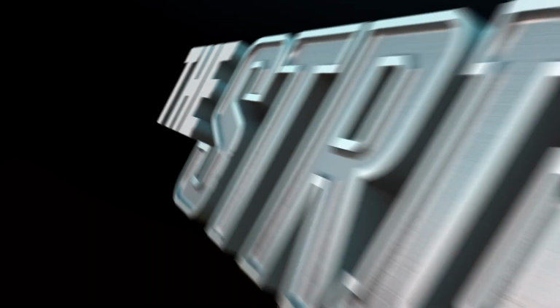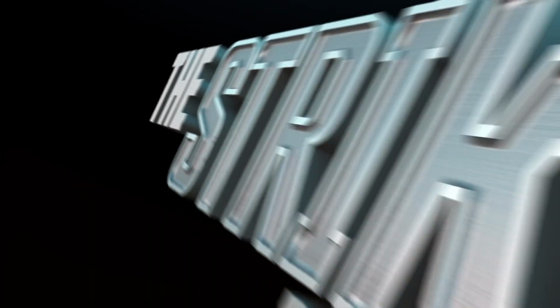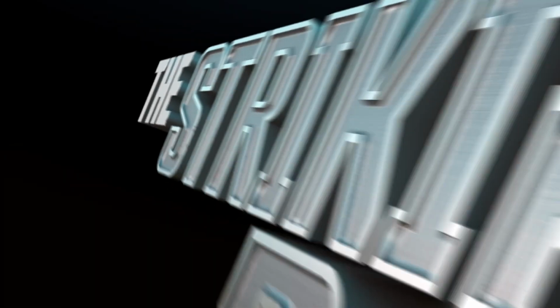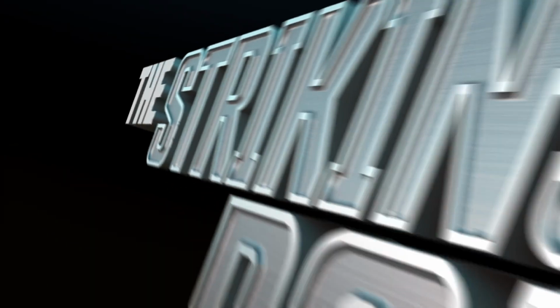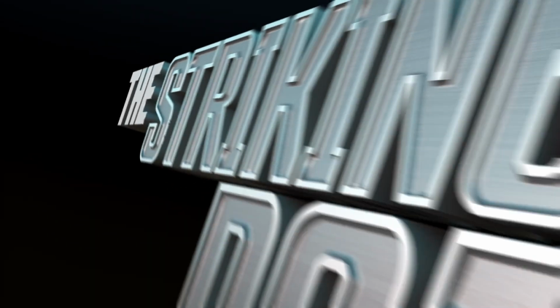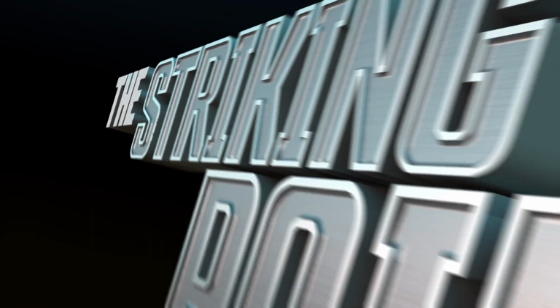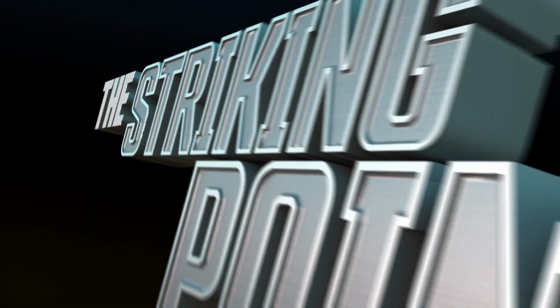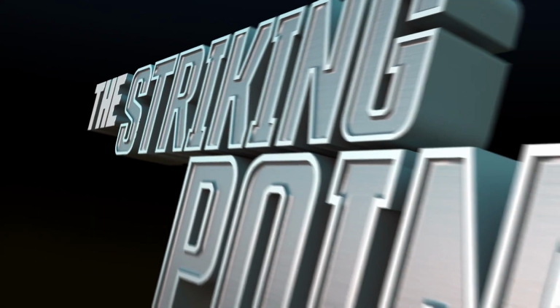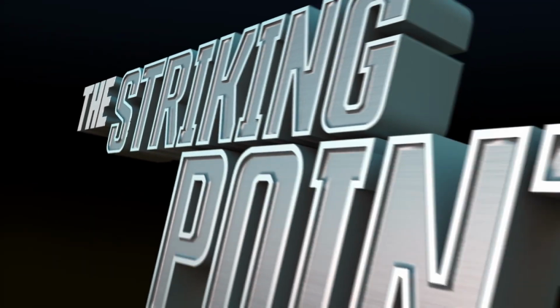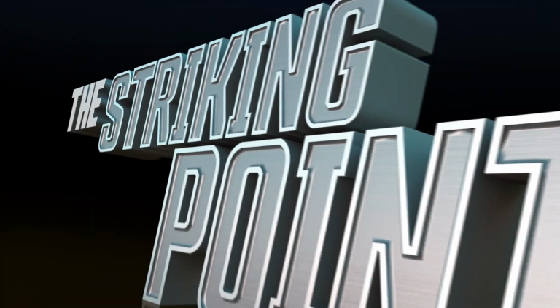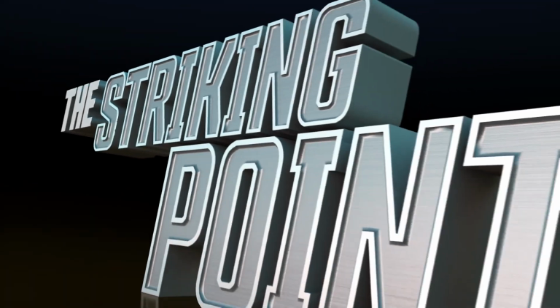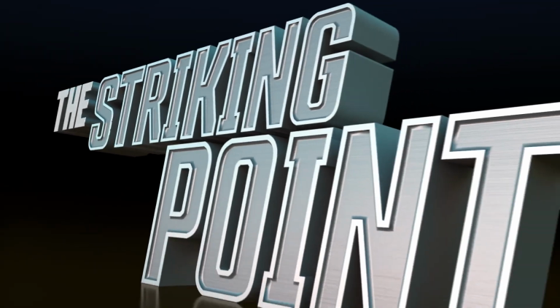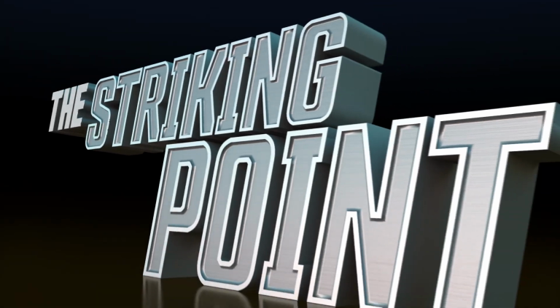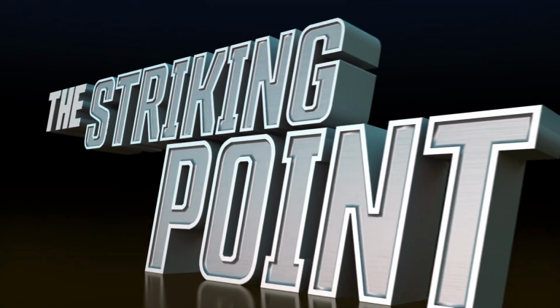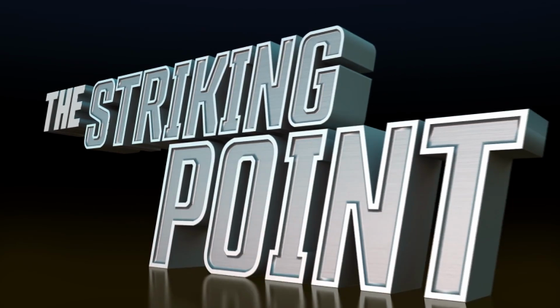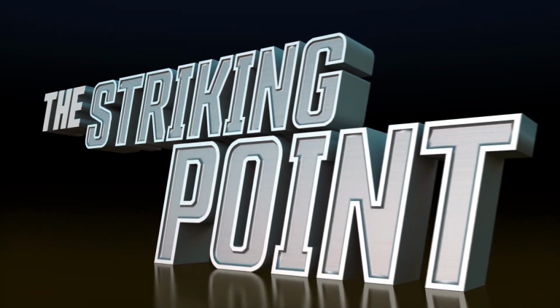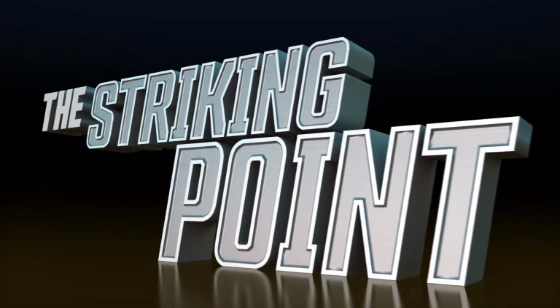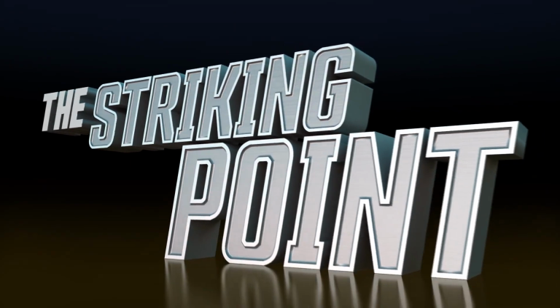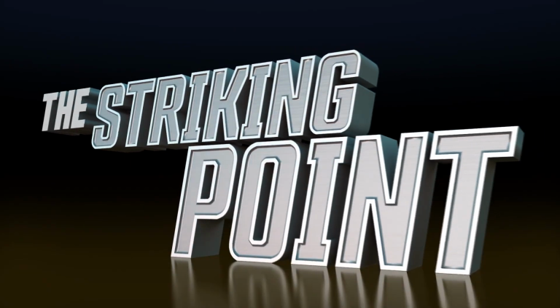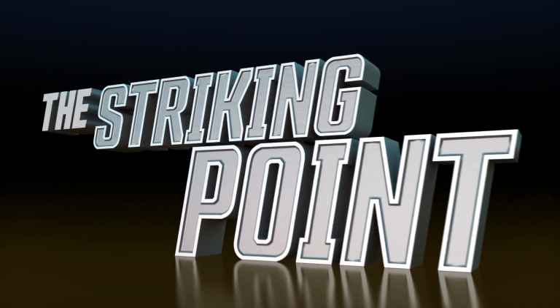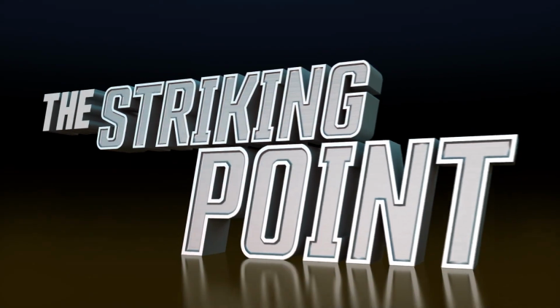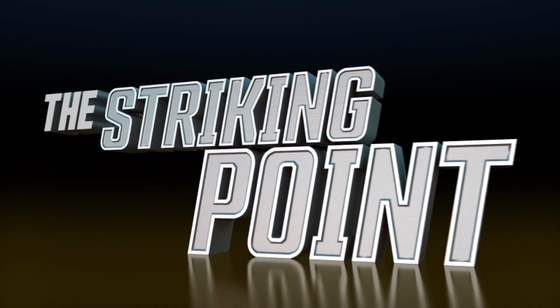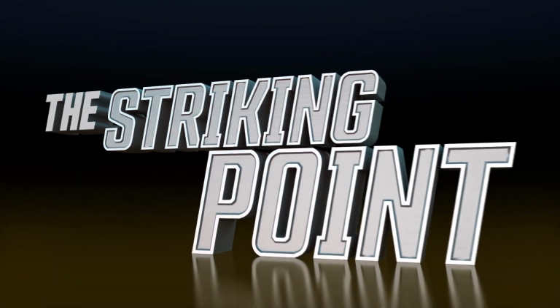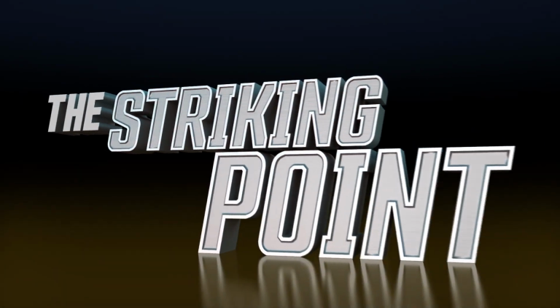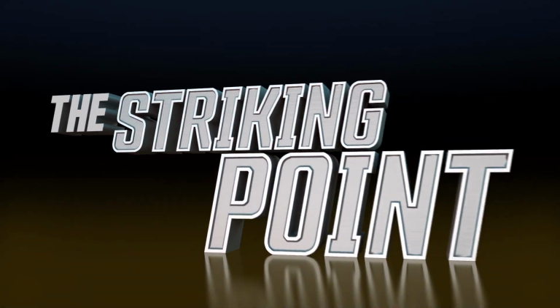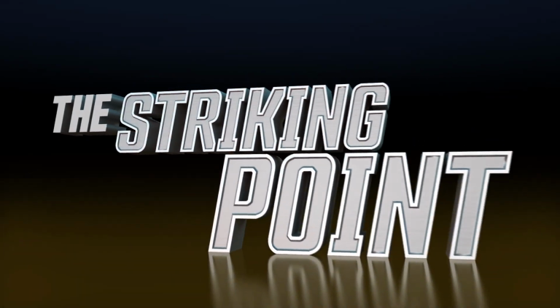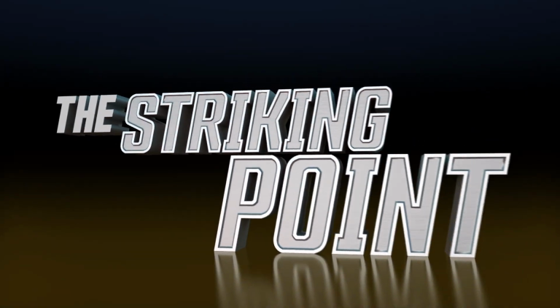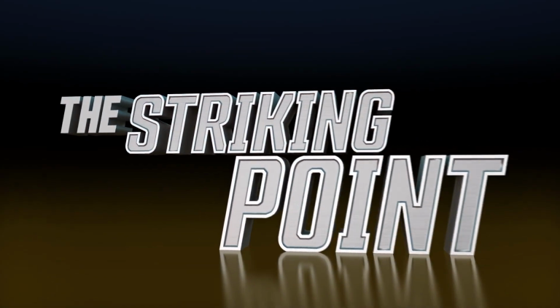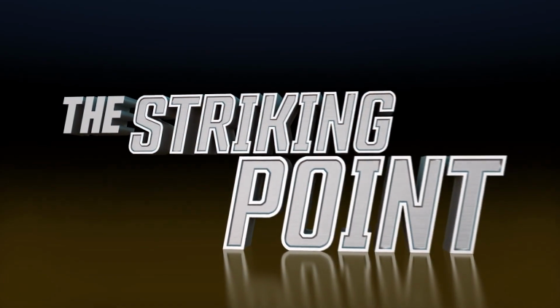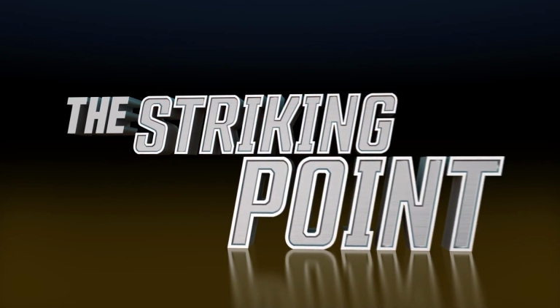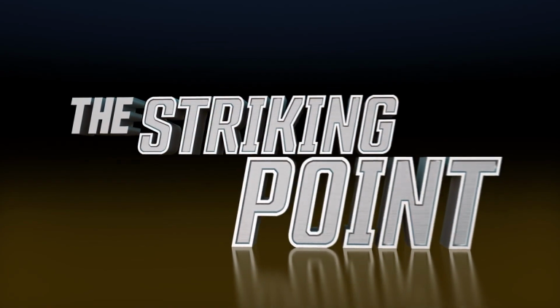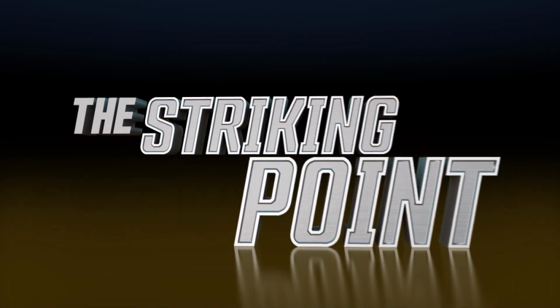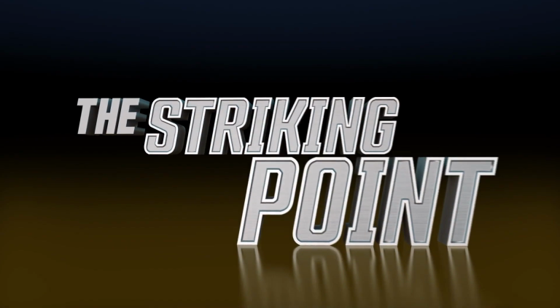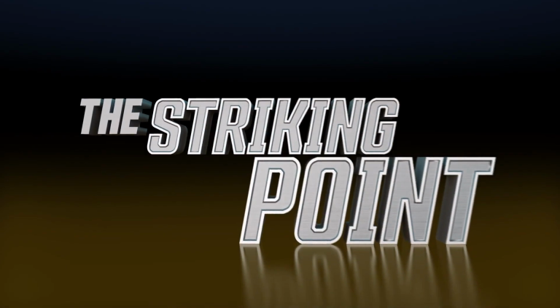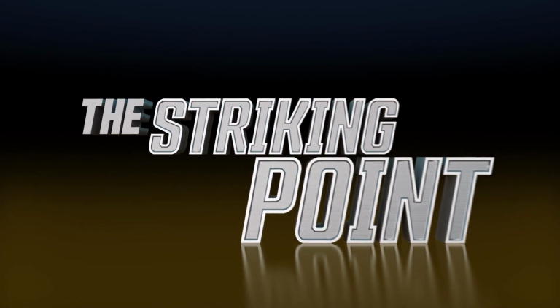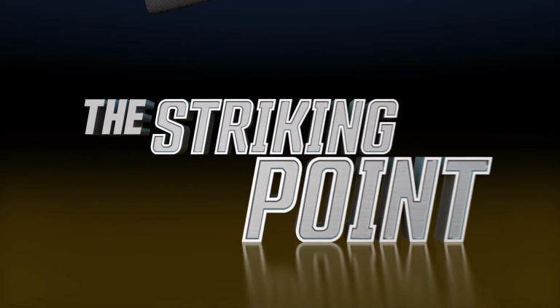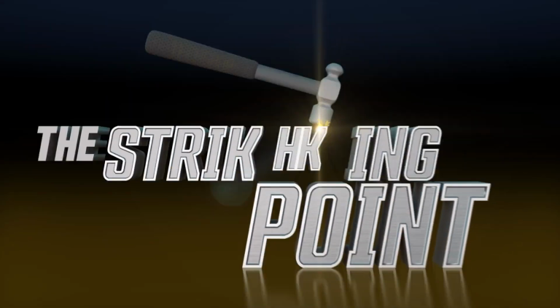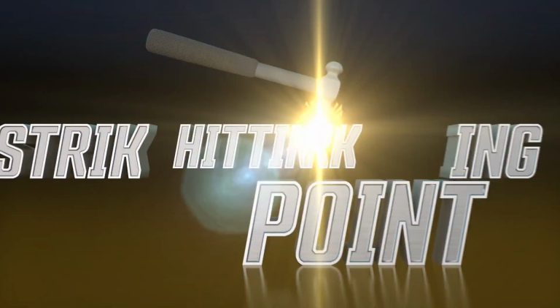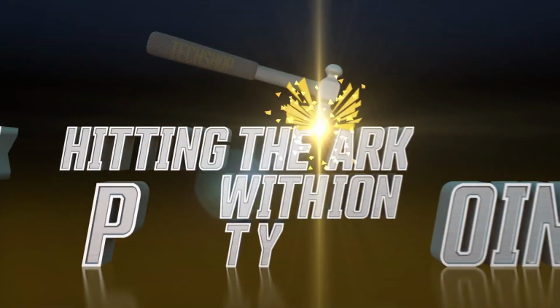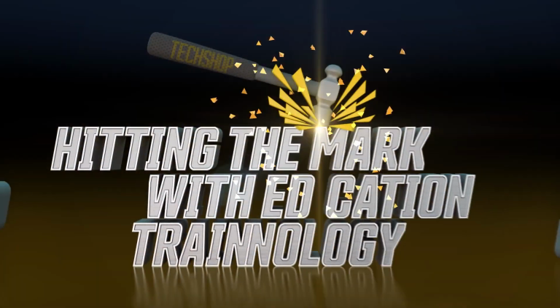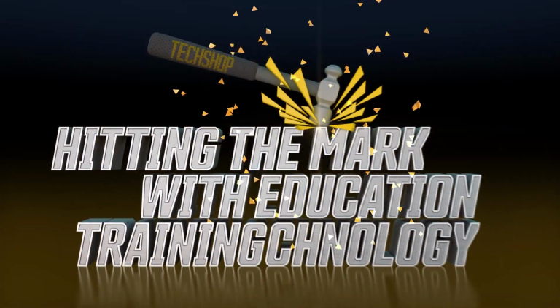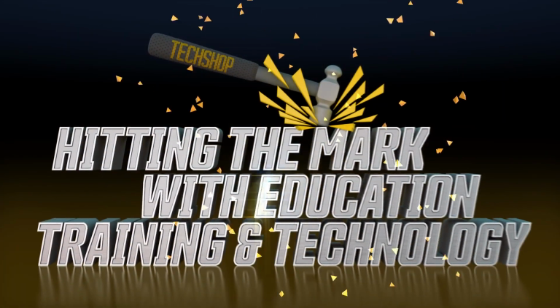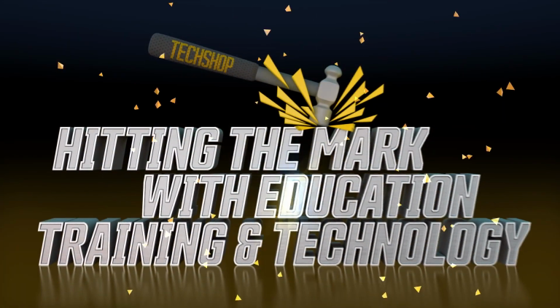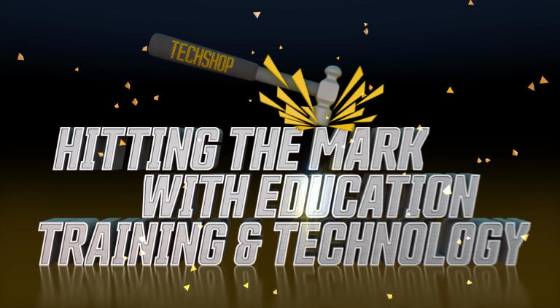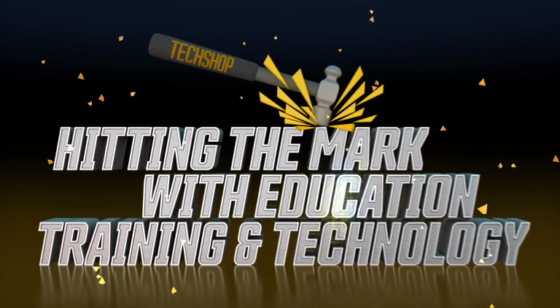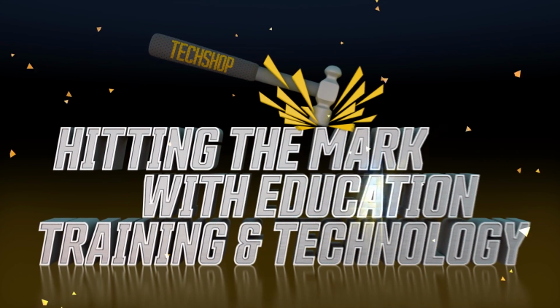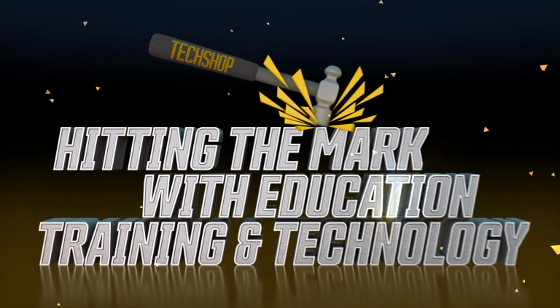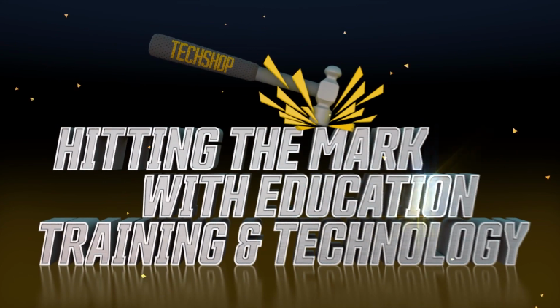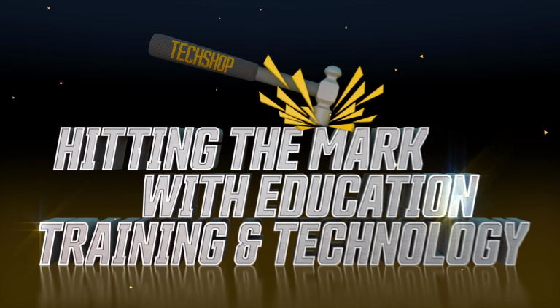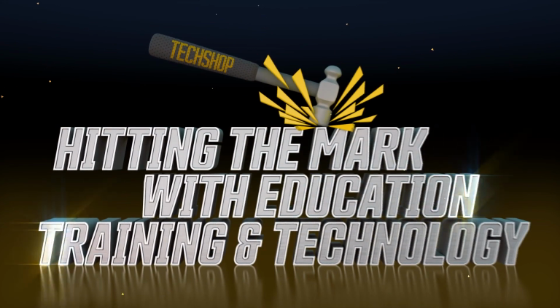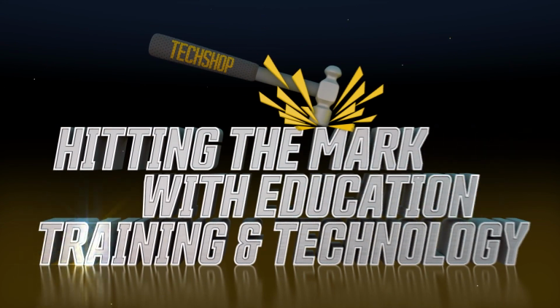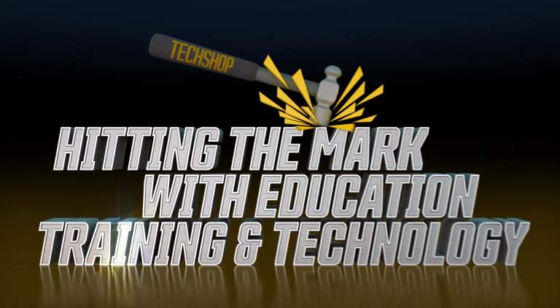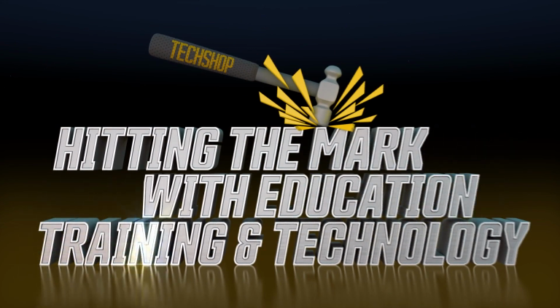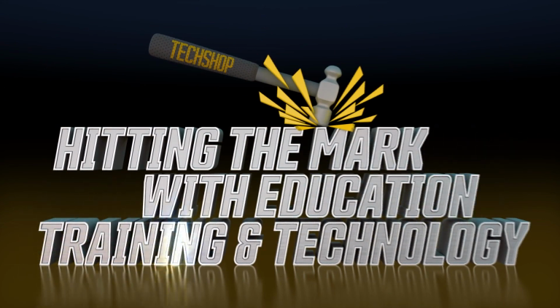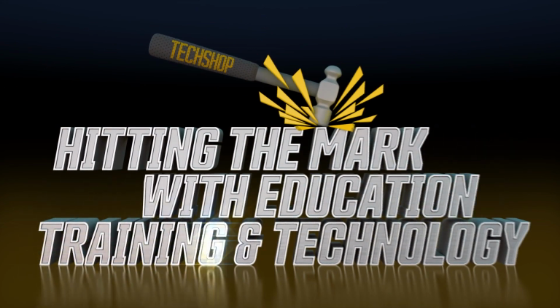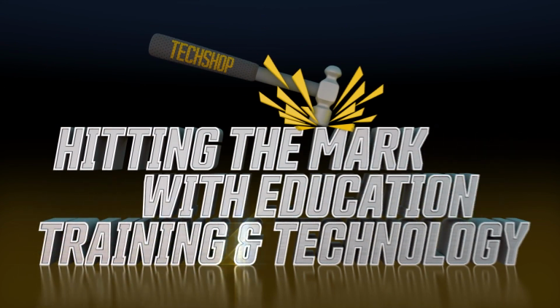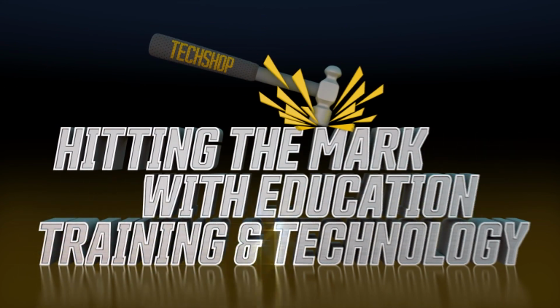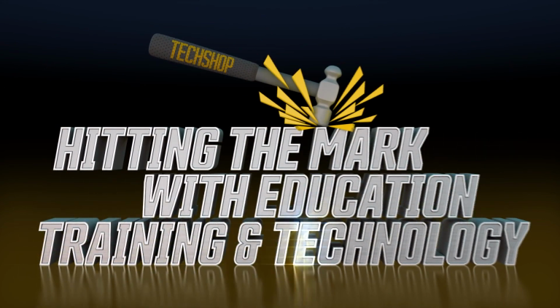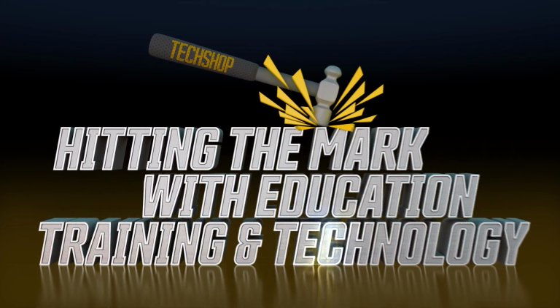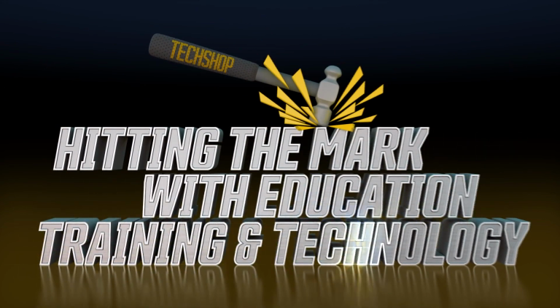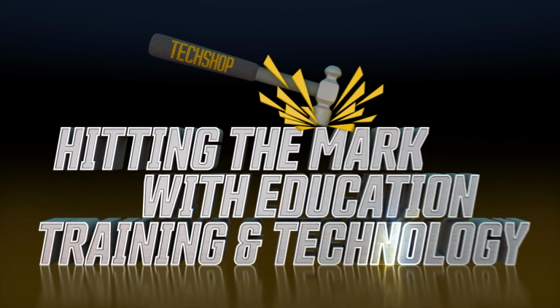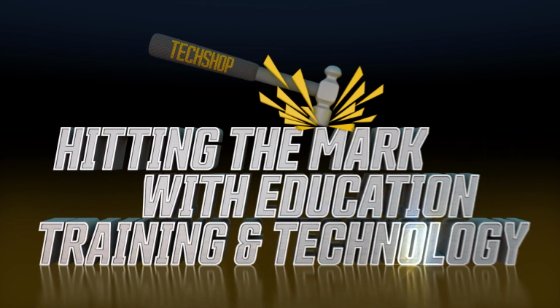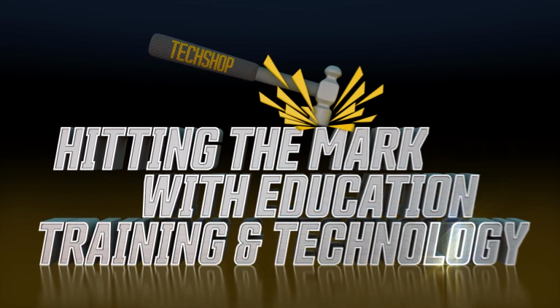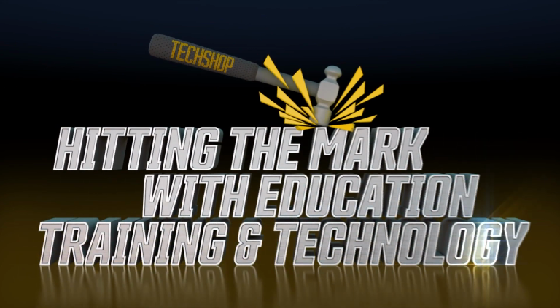Welcome to The Striking Point, a tech shop video series hitting the mark with education, training and technology.